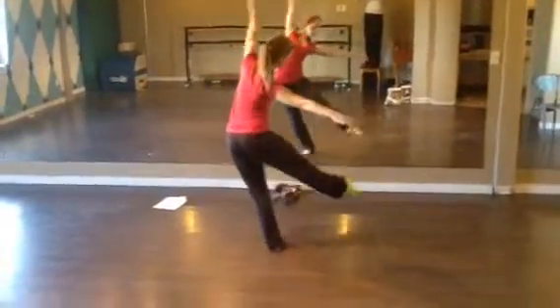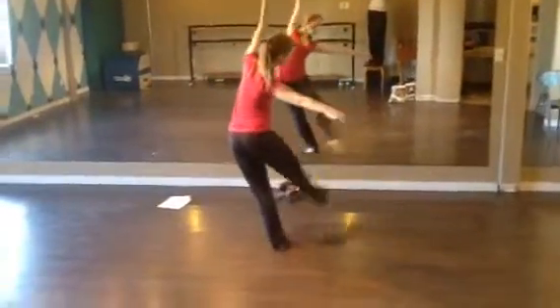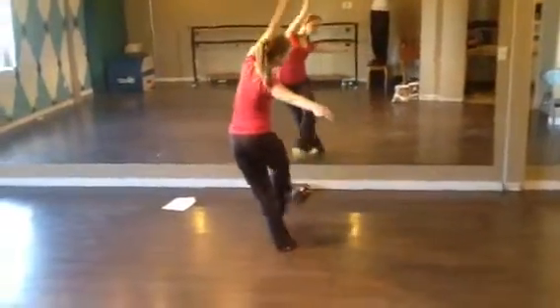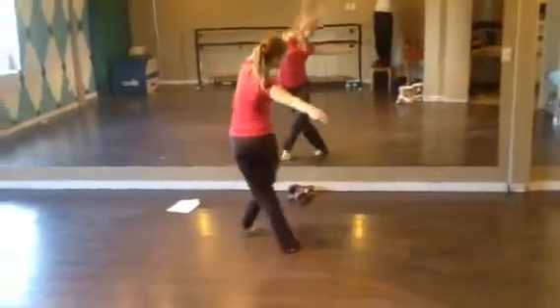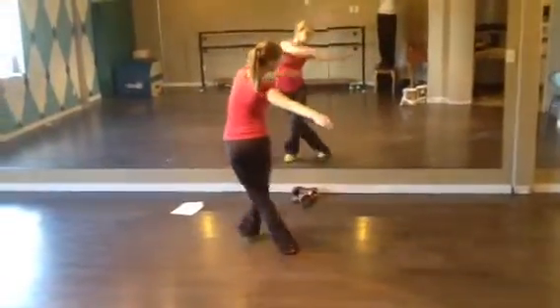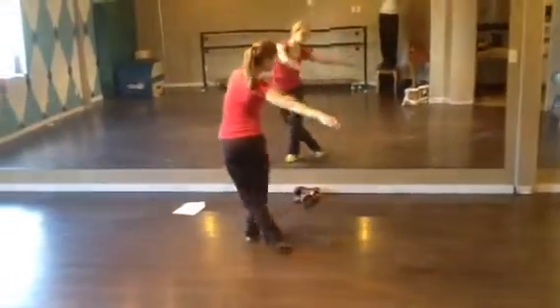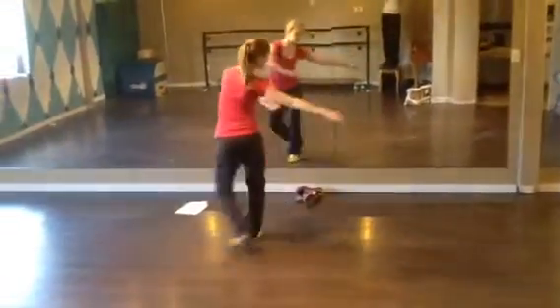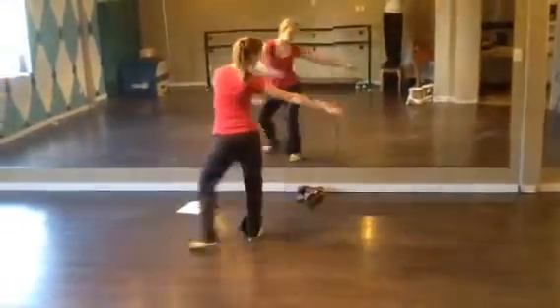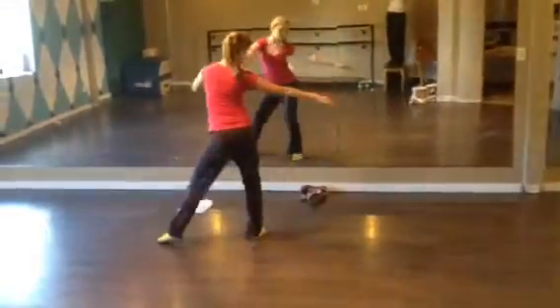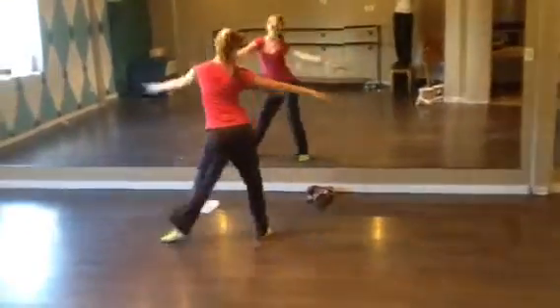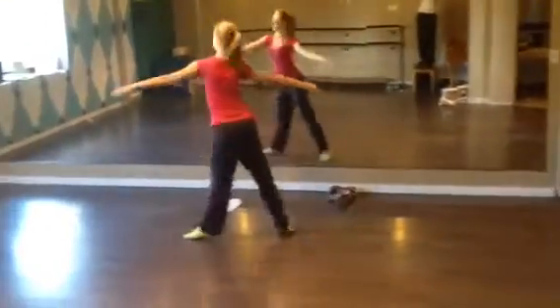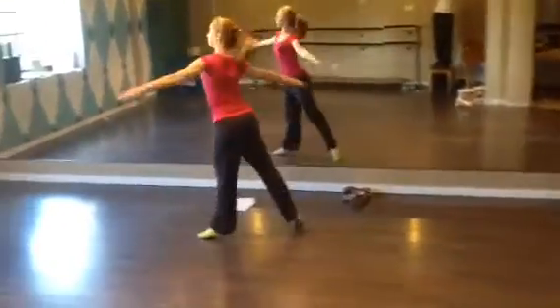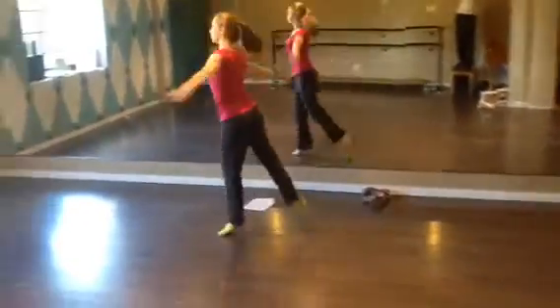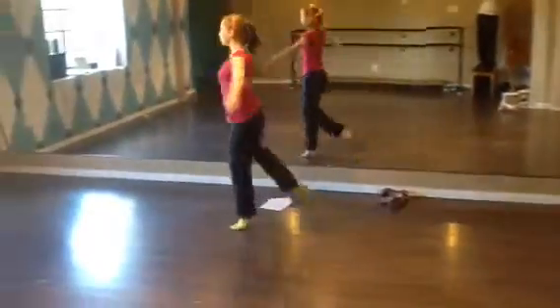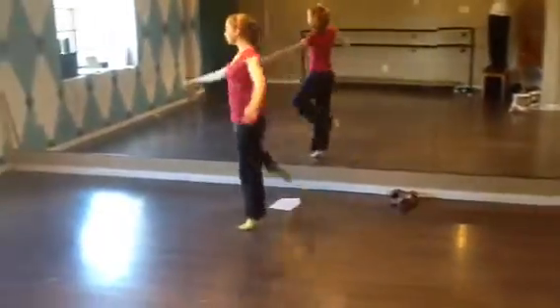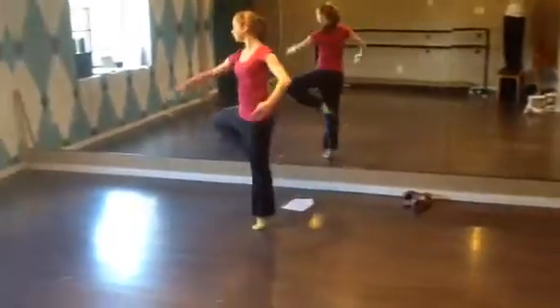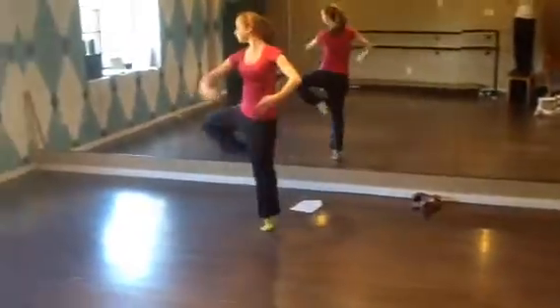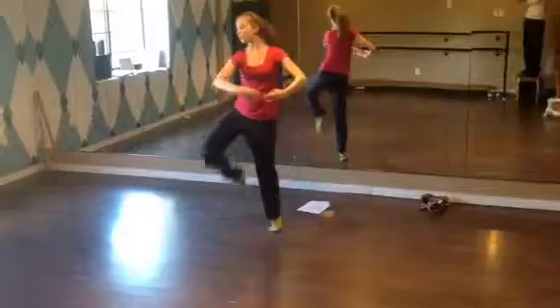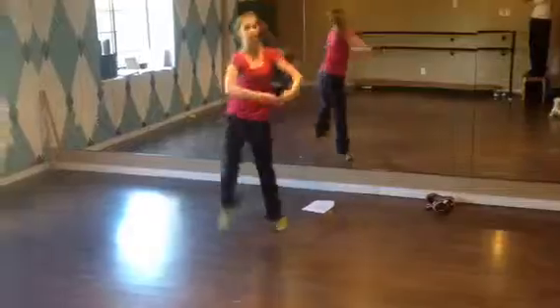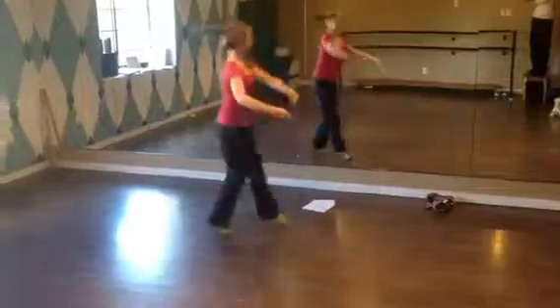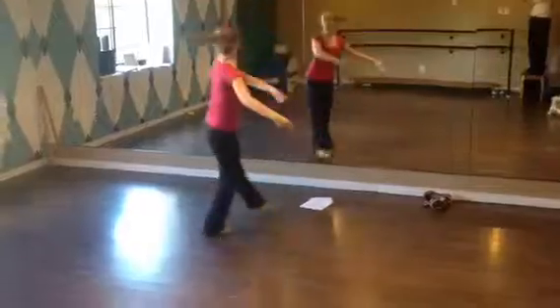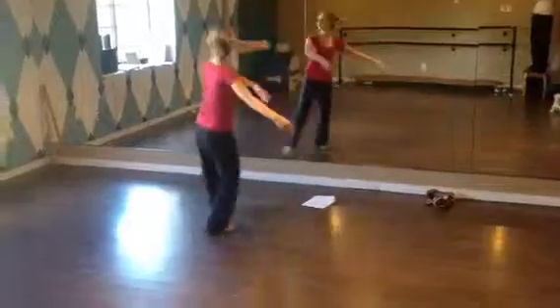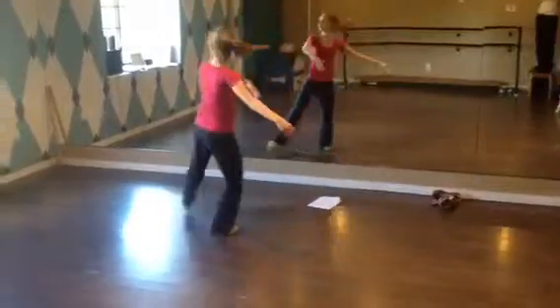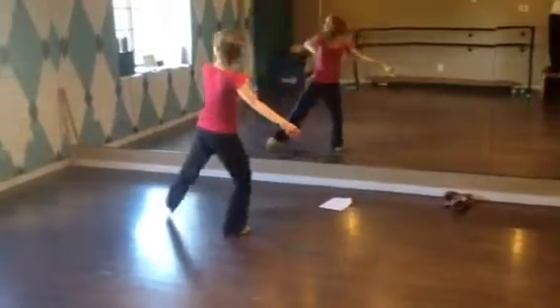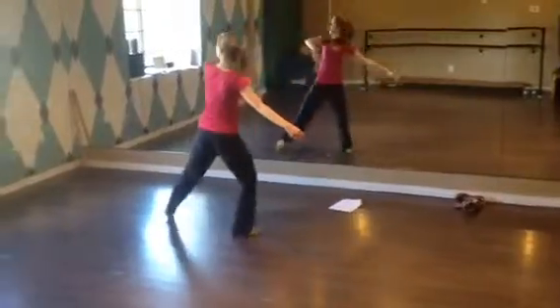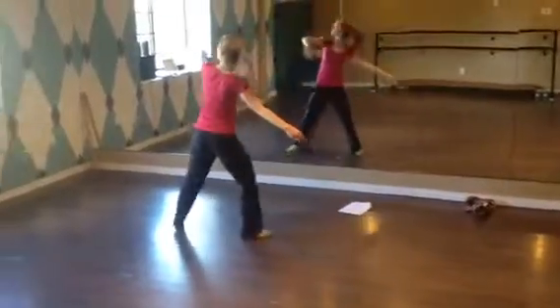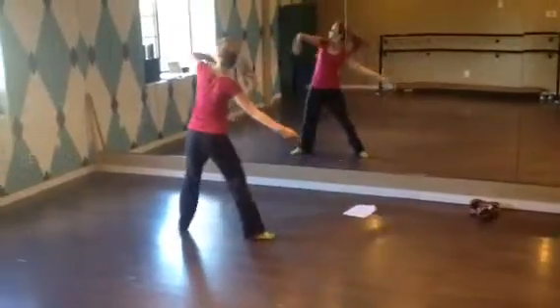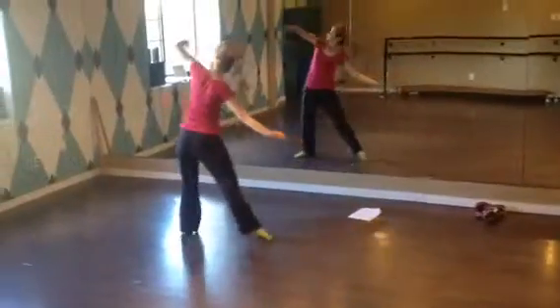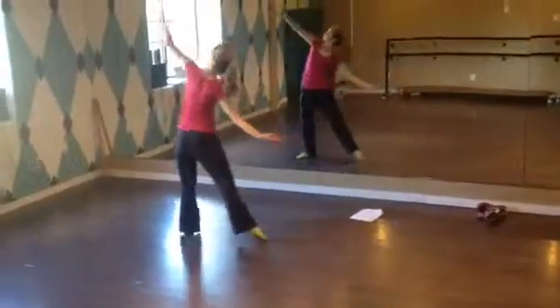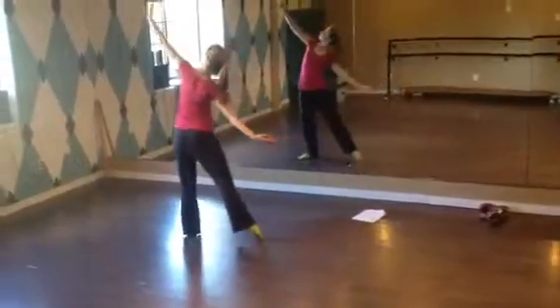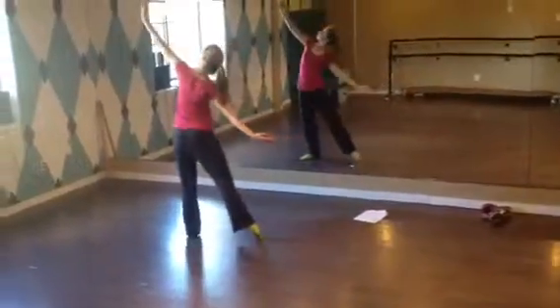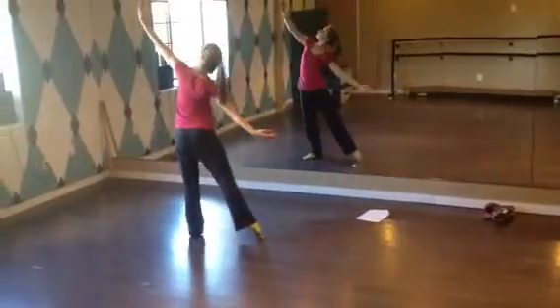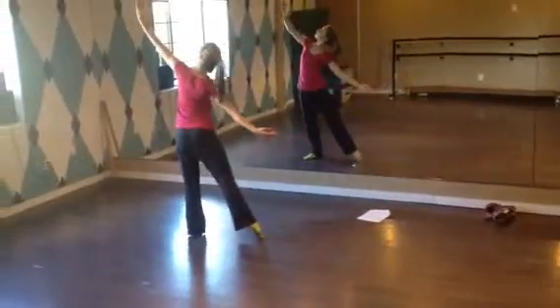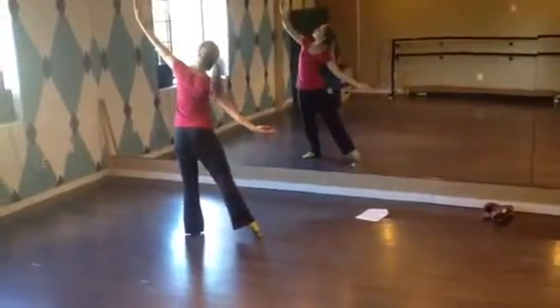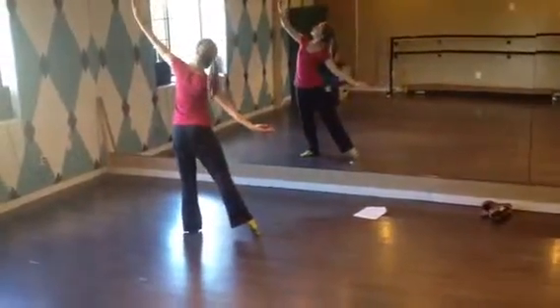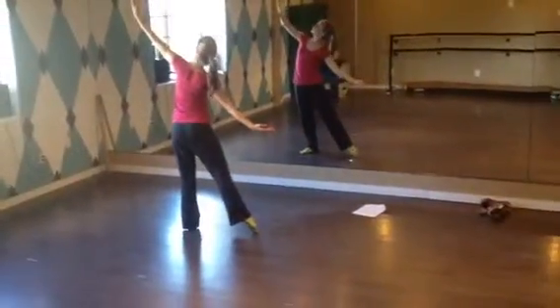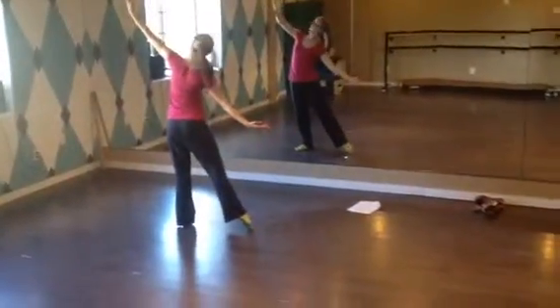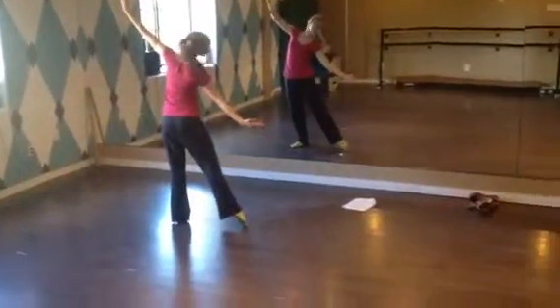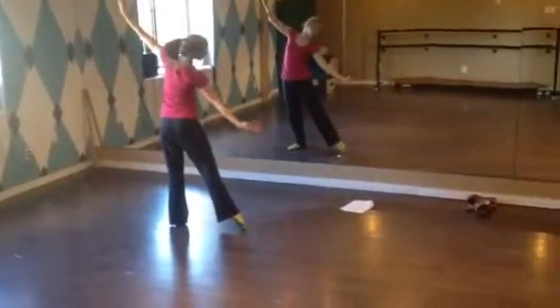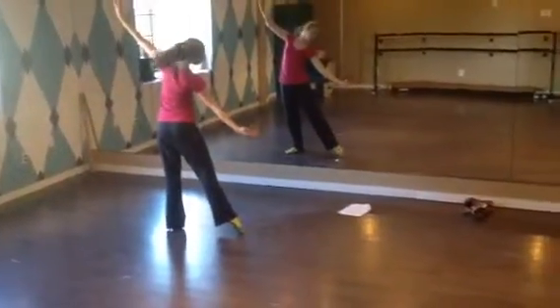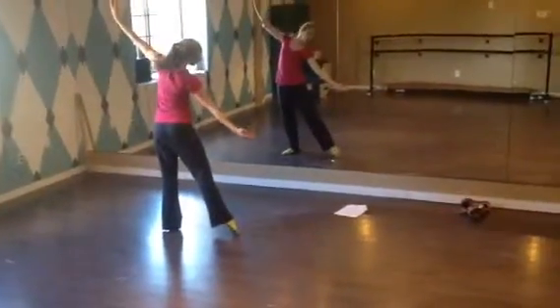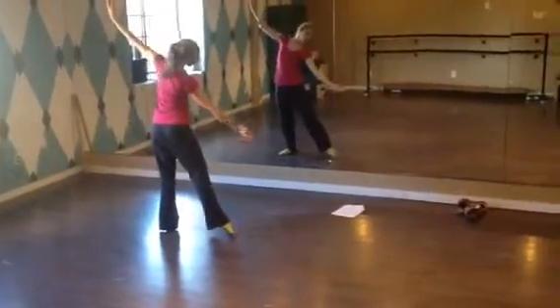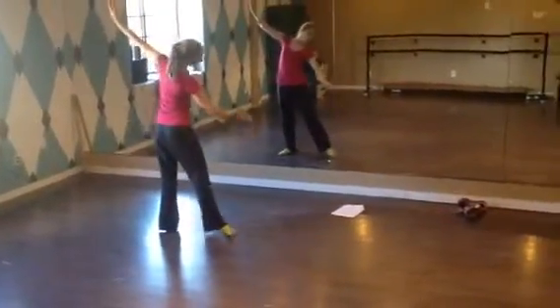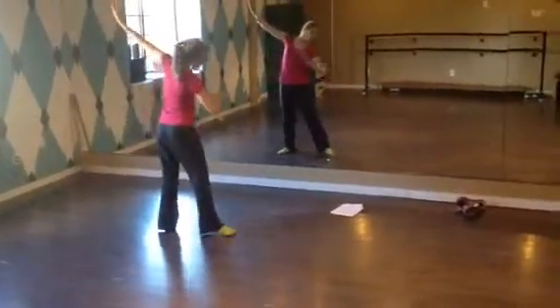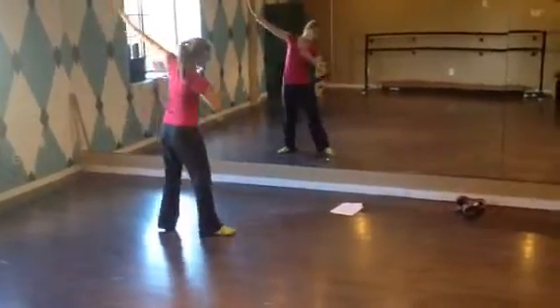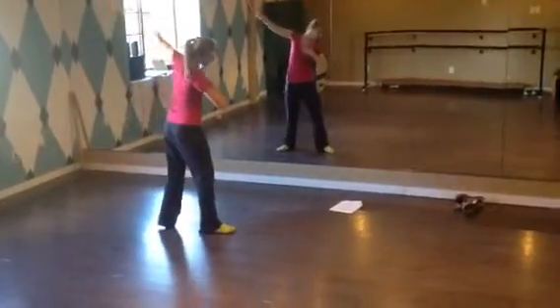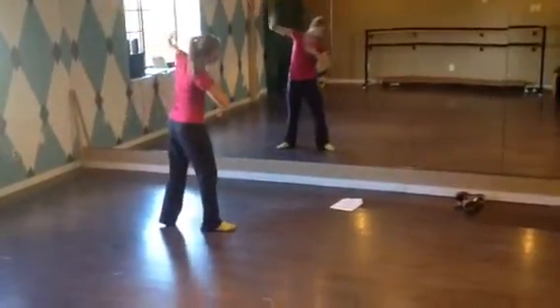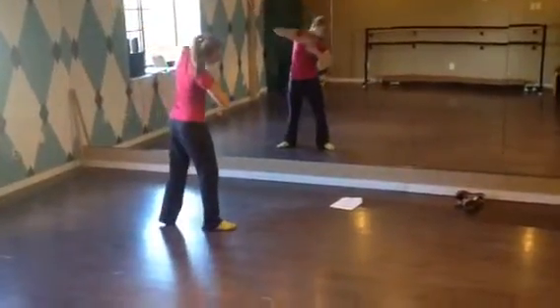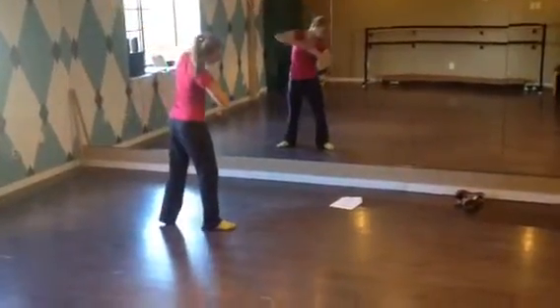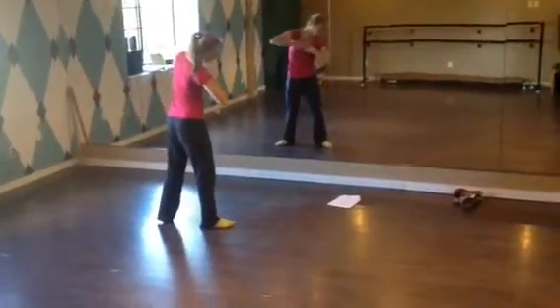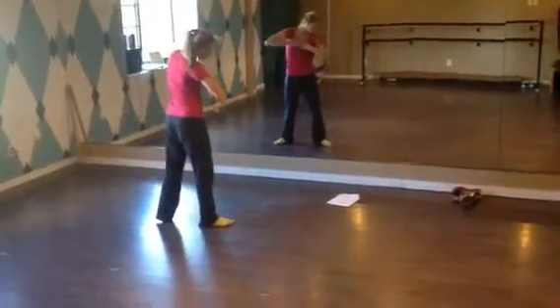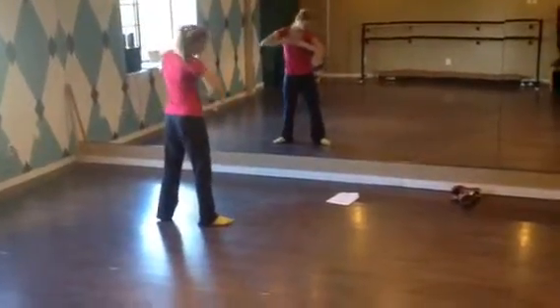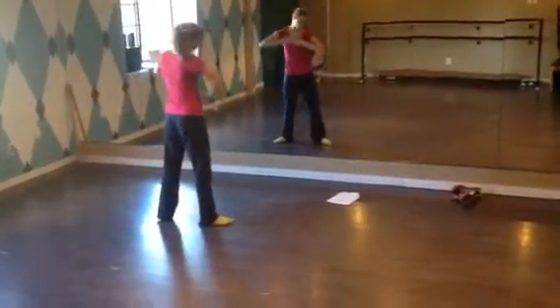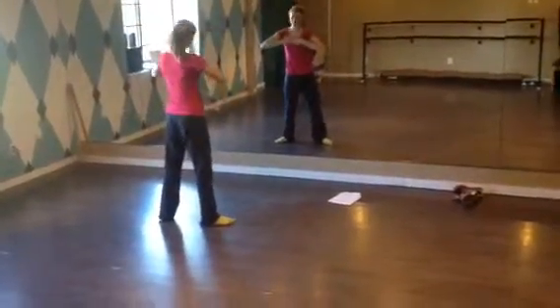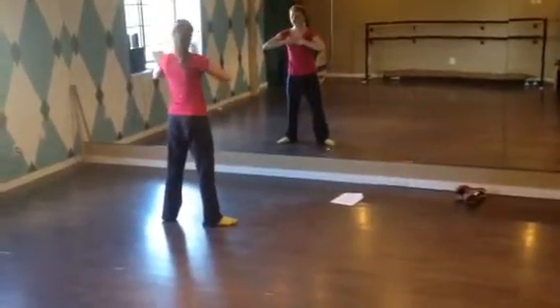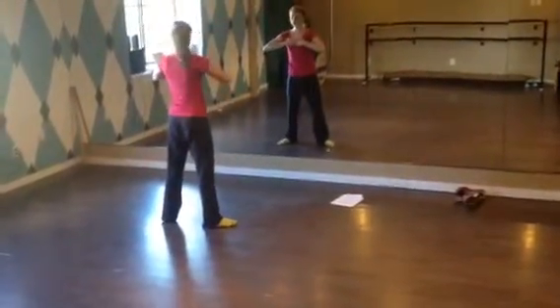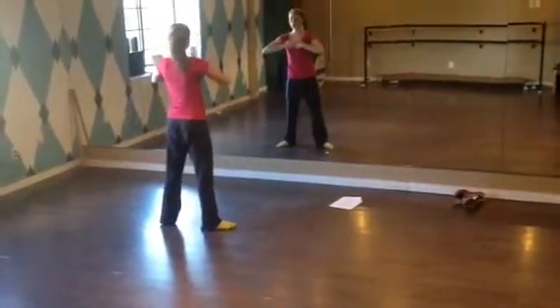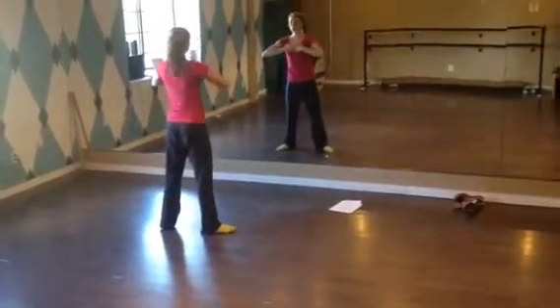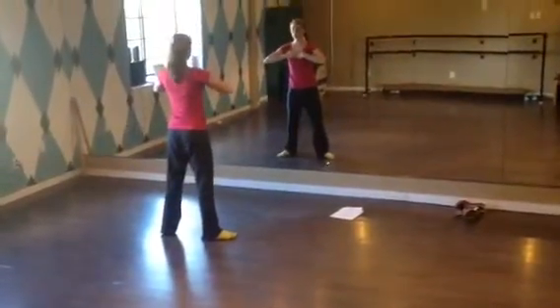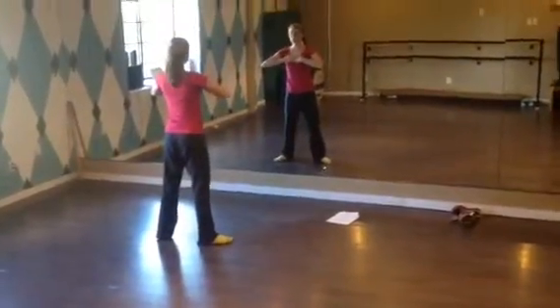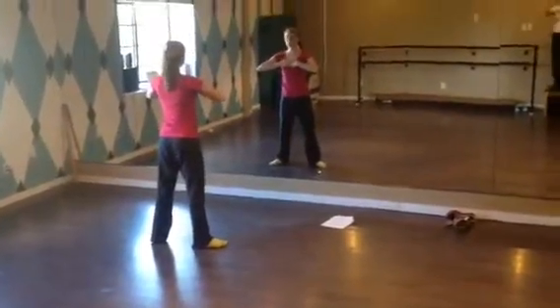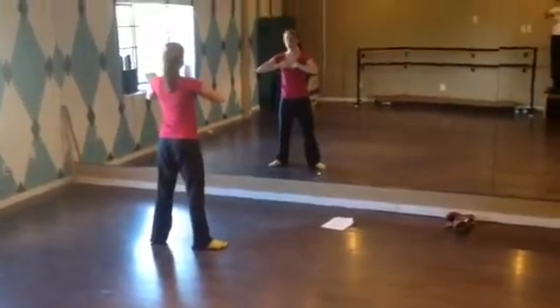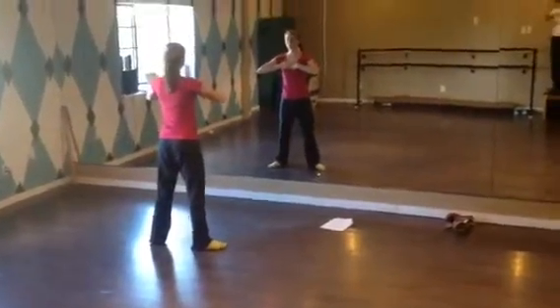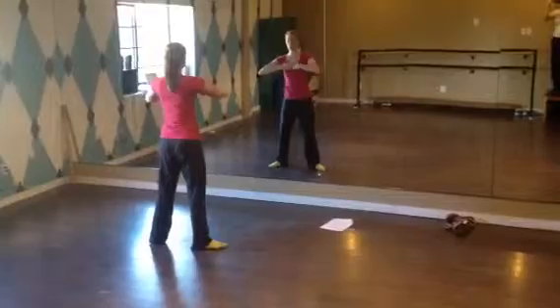1, 2, pique 3, 4, arms open, look down, hand to the chest, look forward.